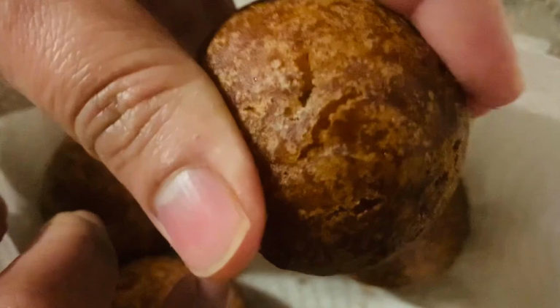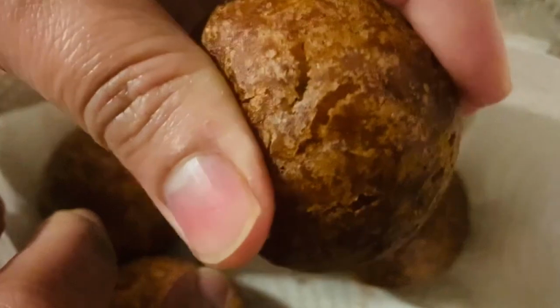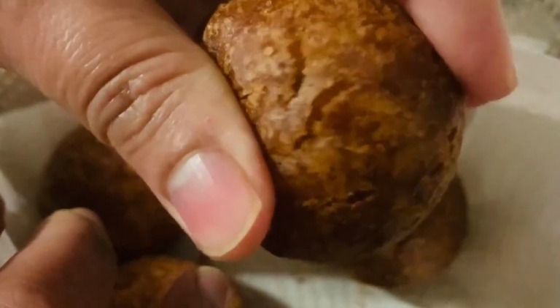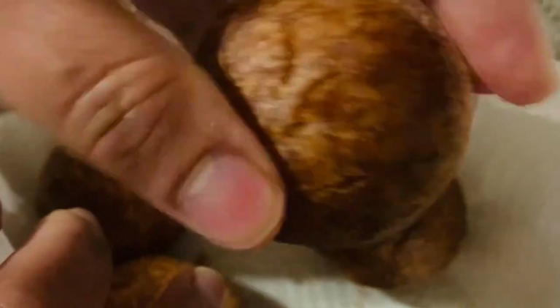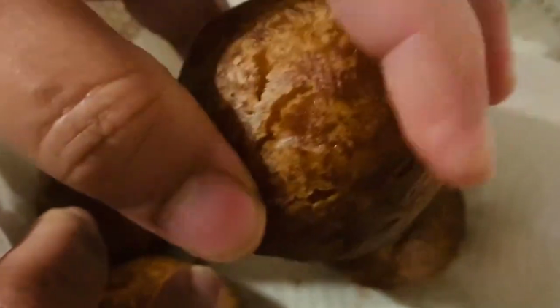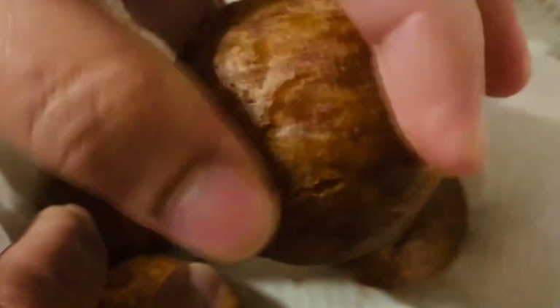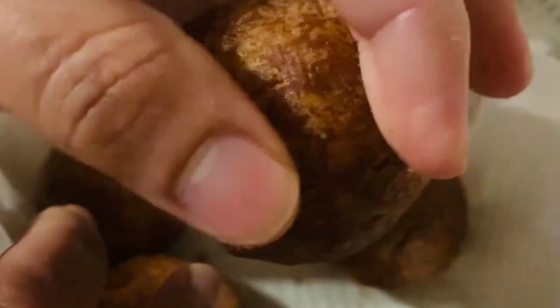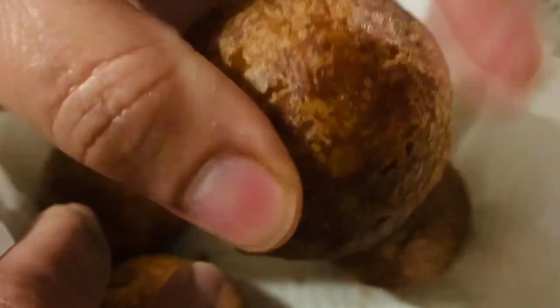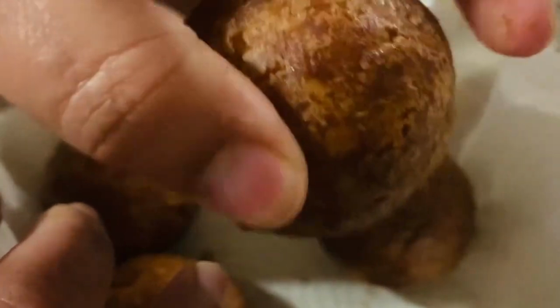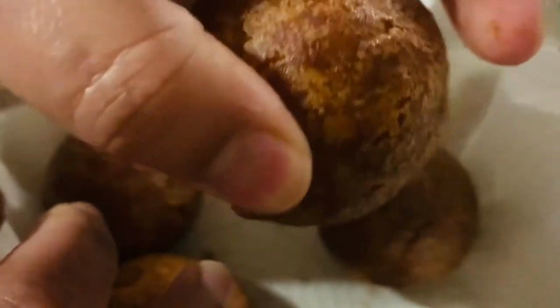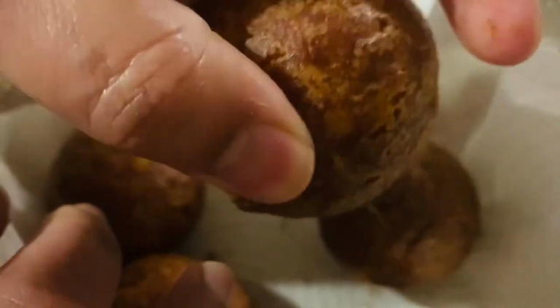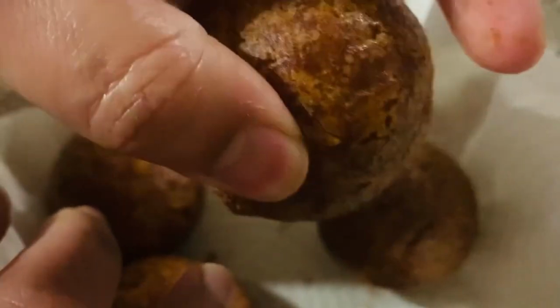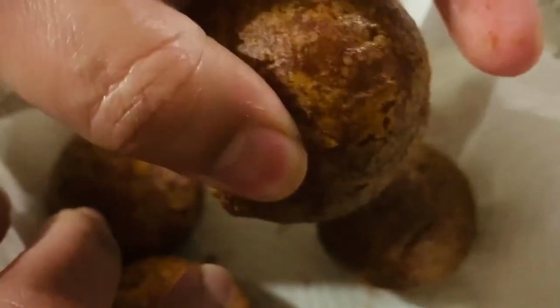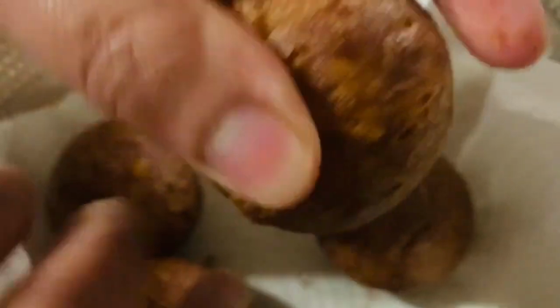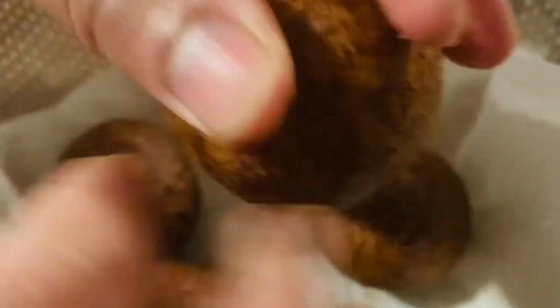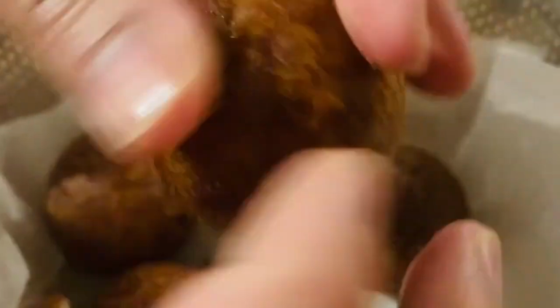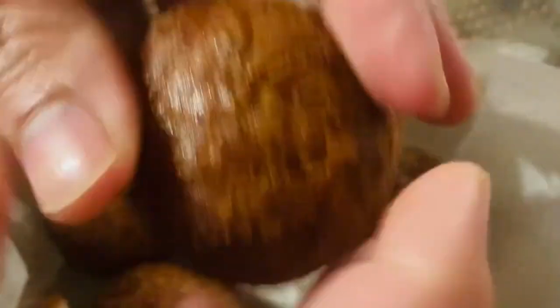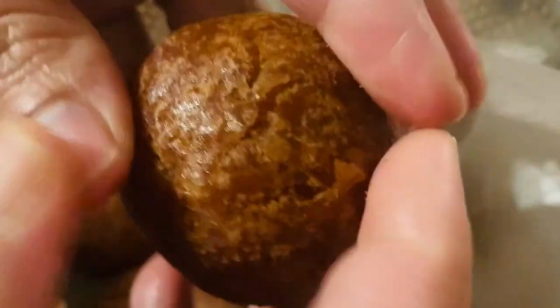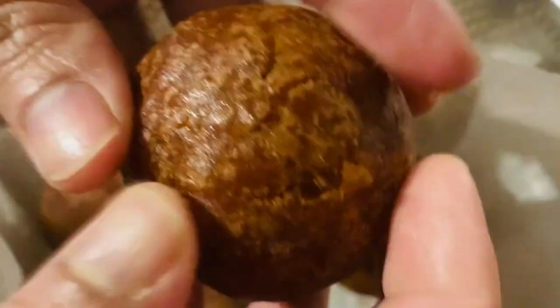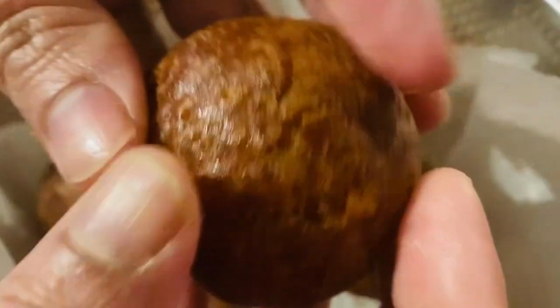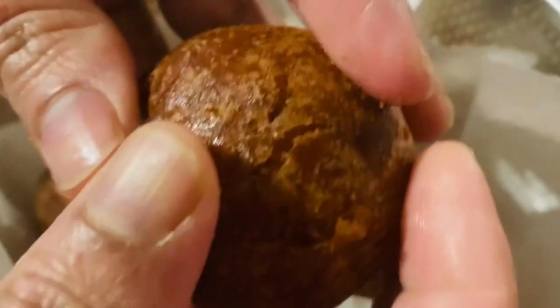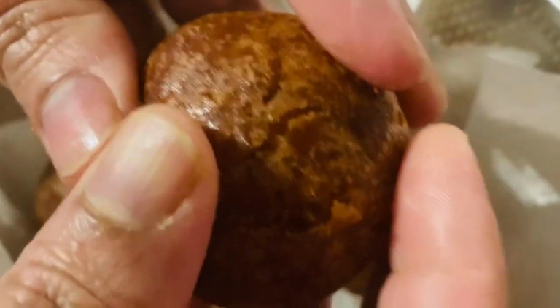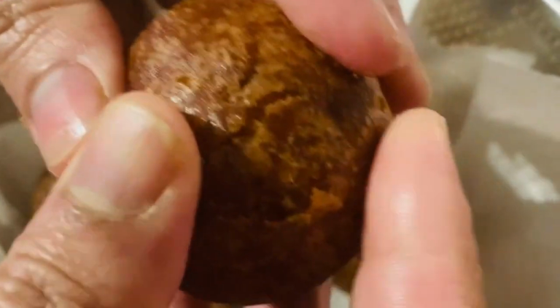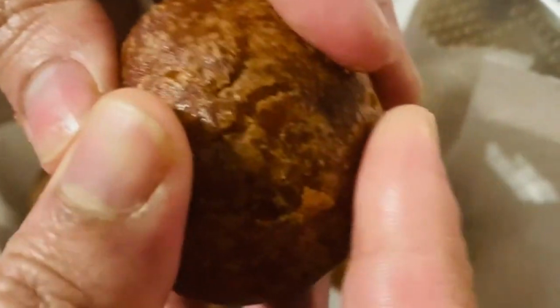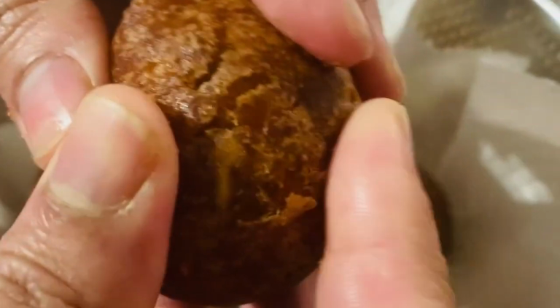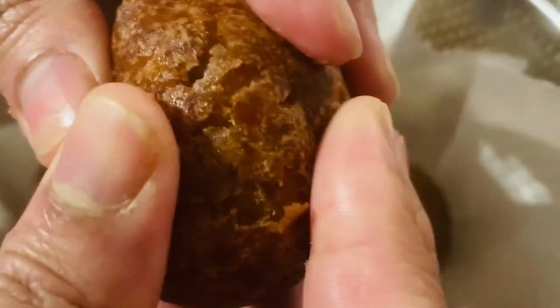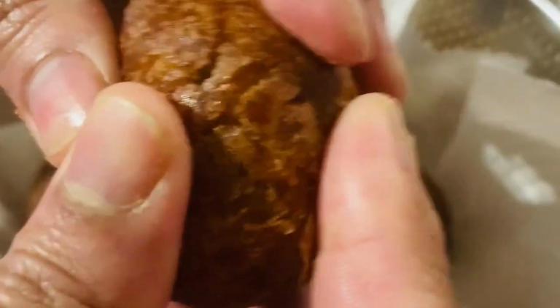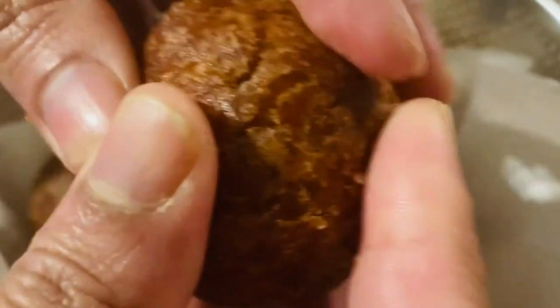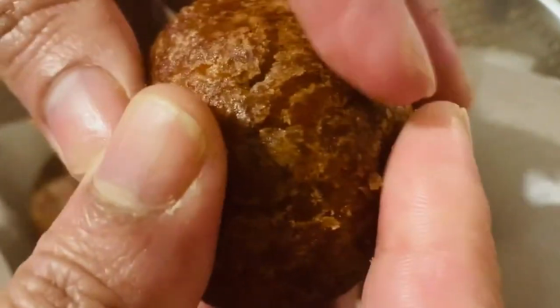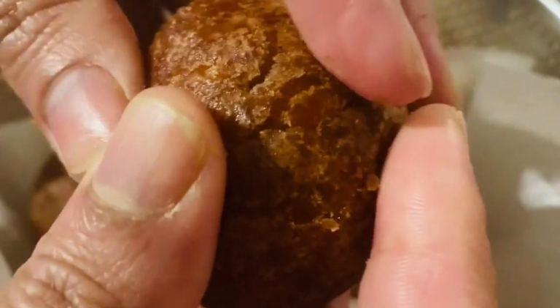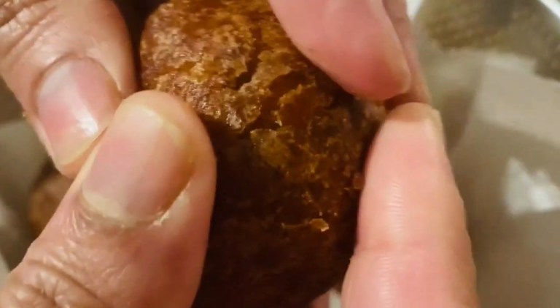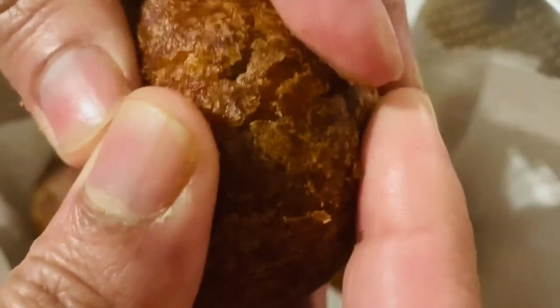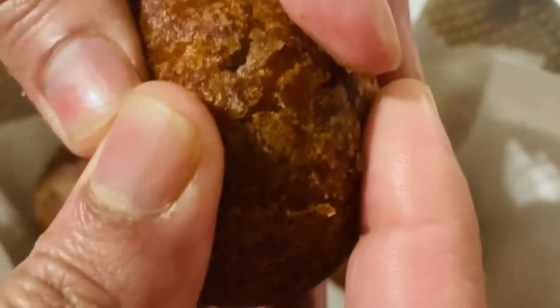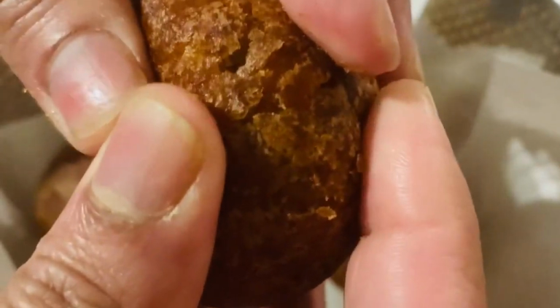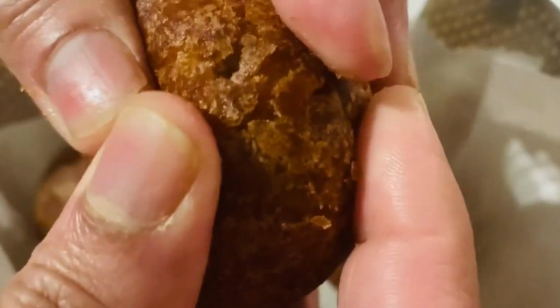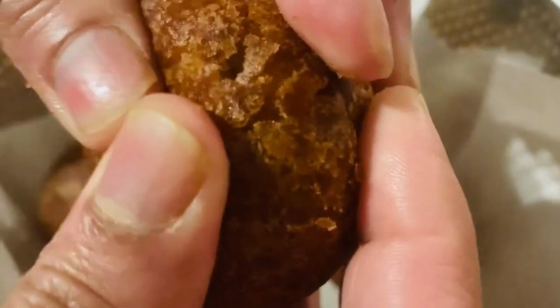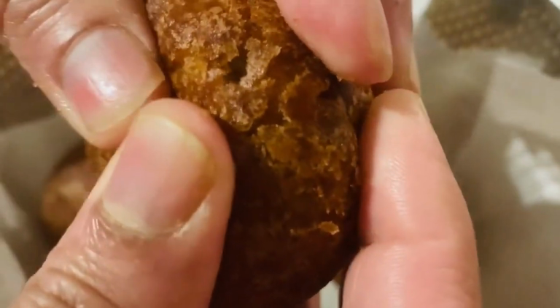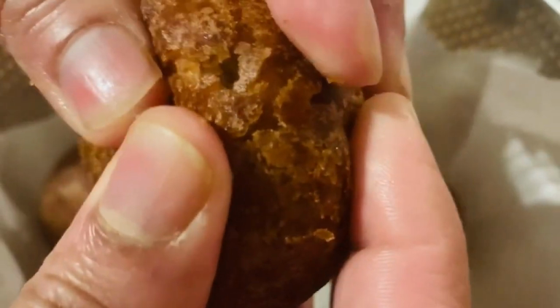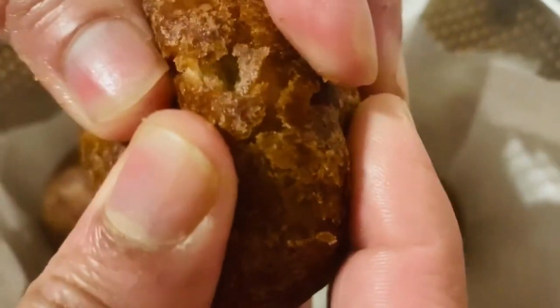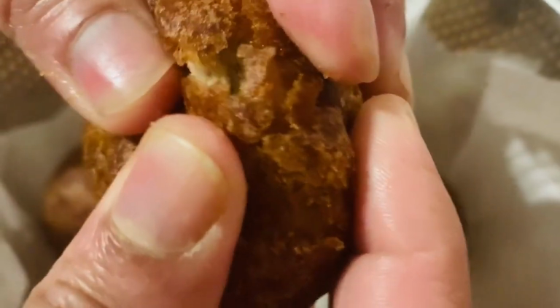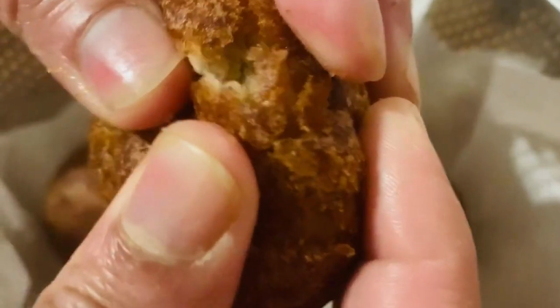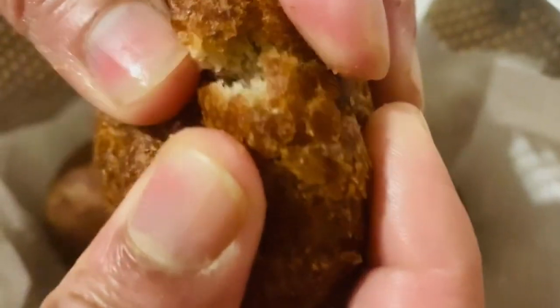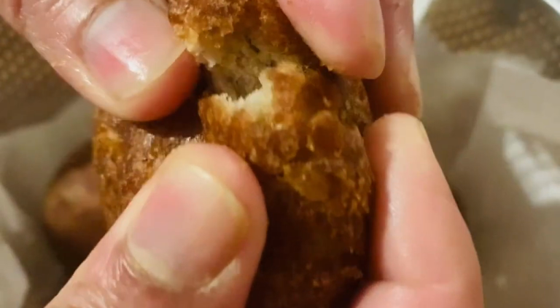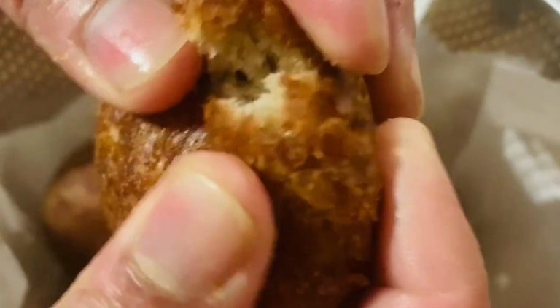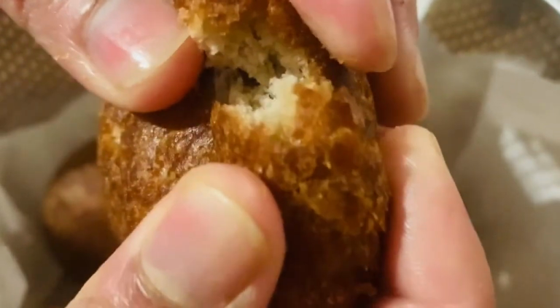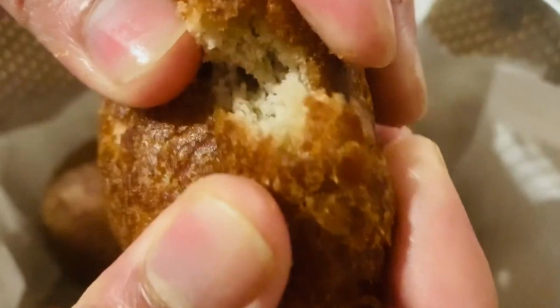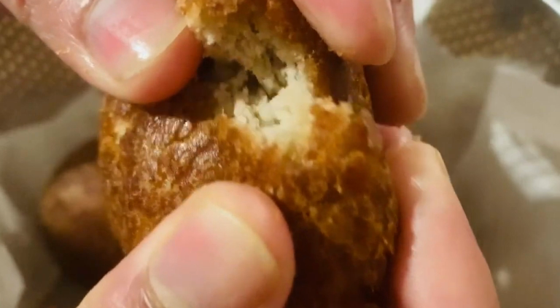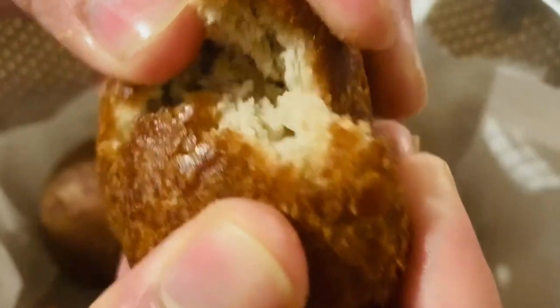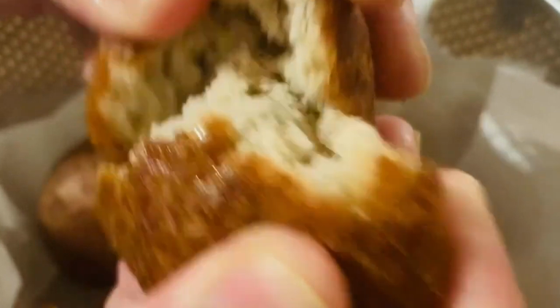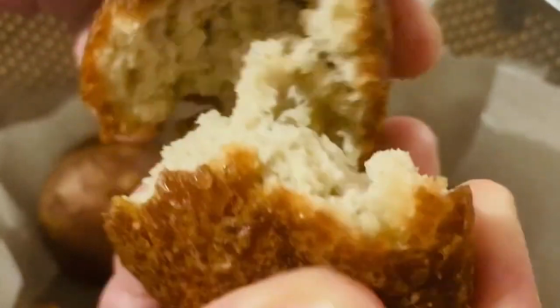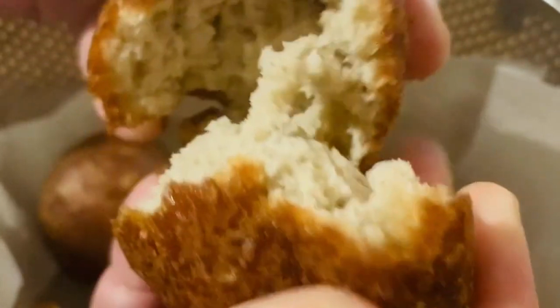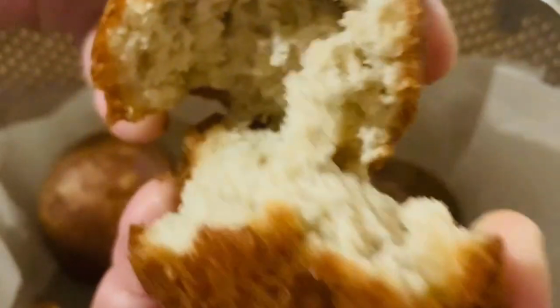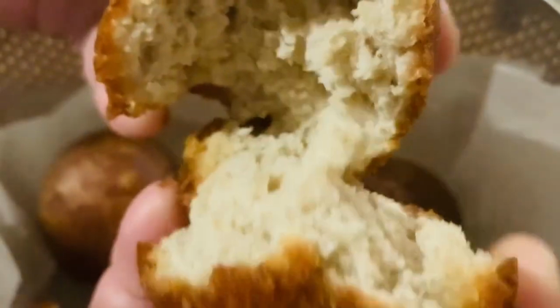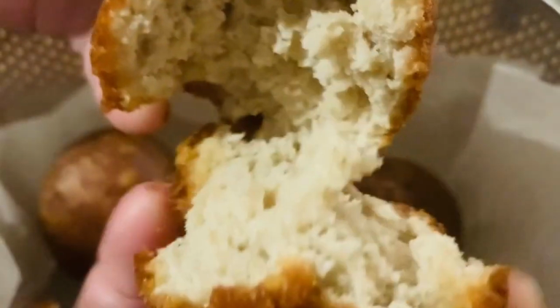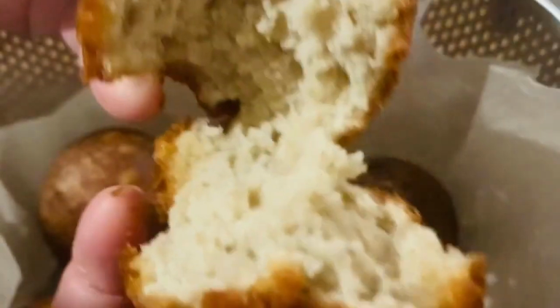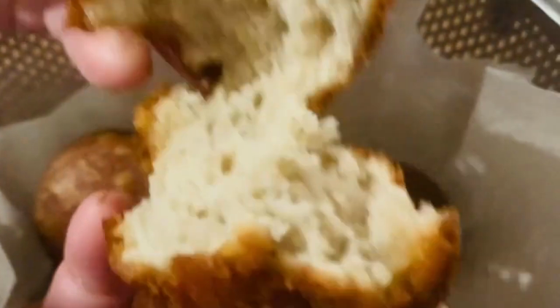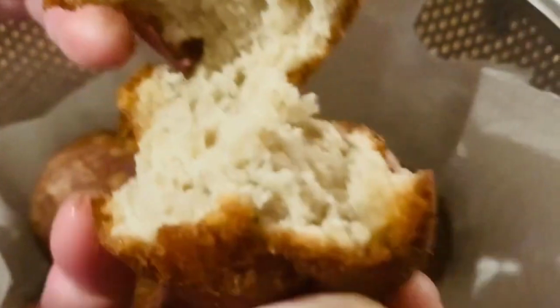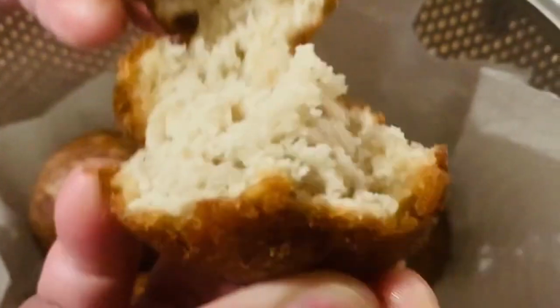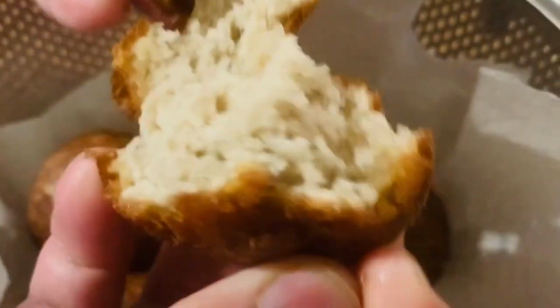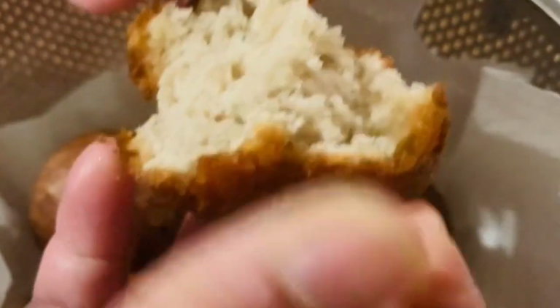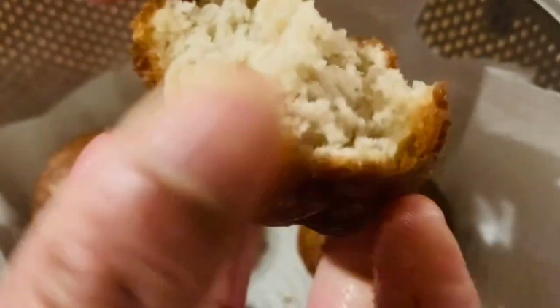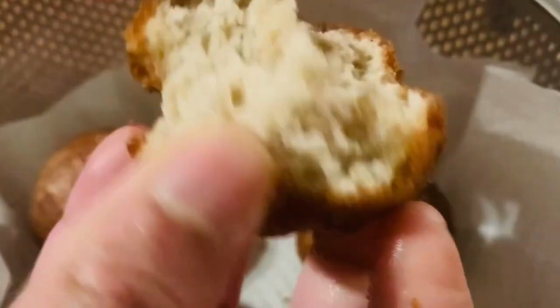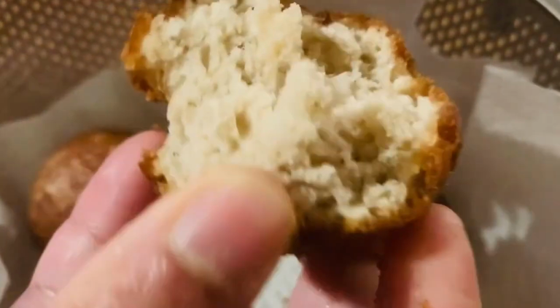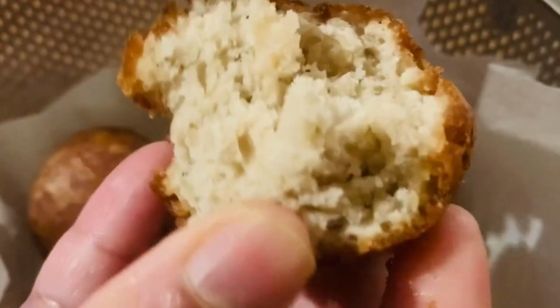Hello everyone, welcome to Priya Sririchipootla. Today we are going to make a good chayakadai.